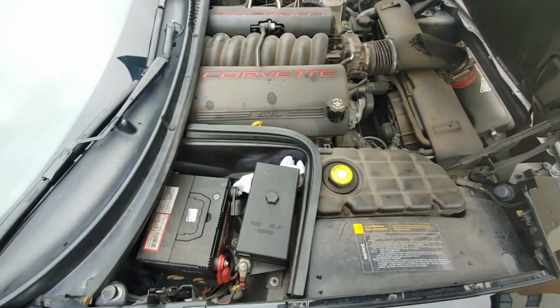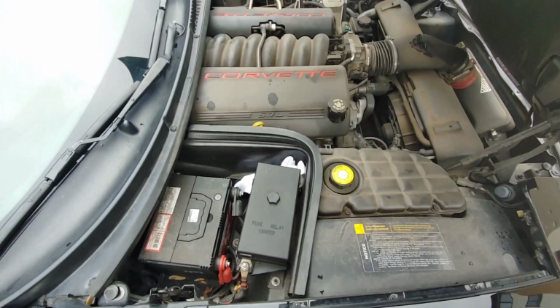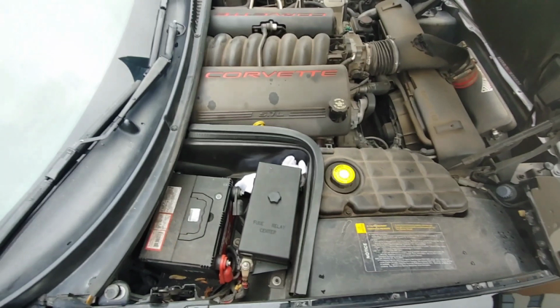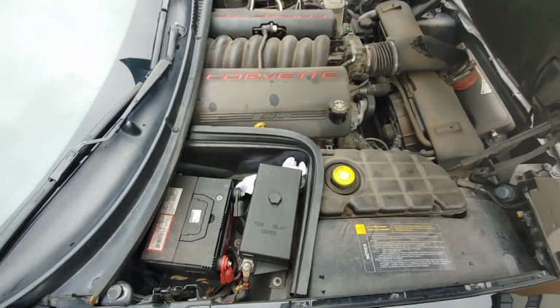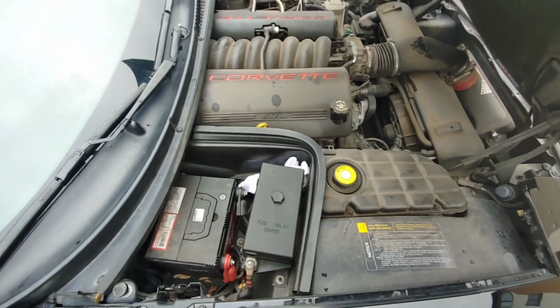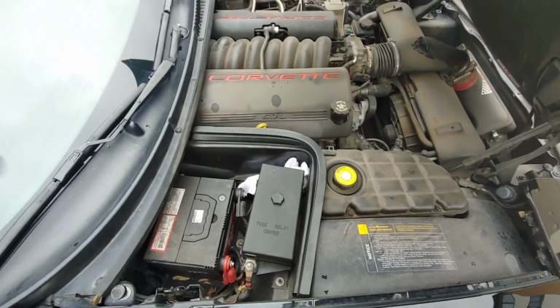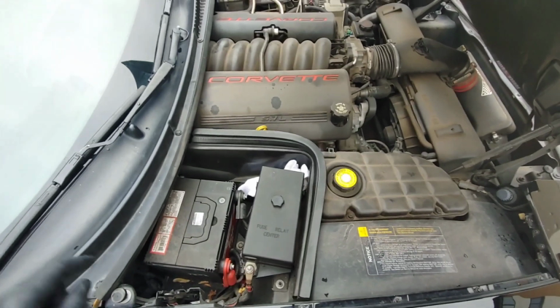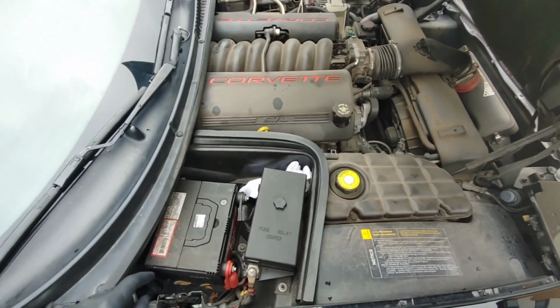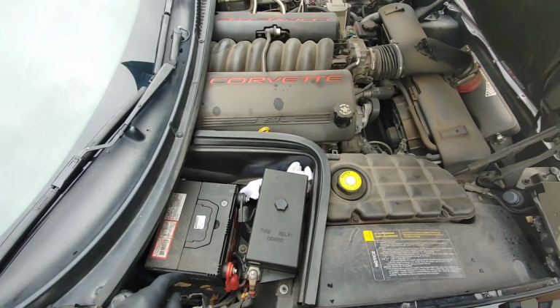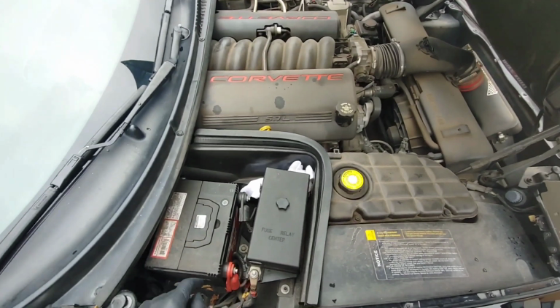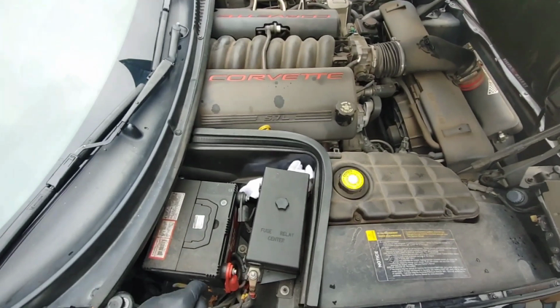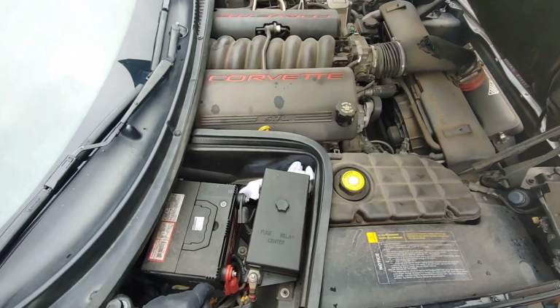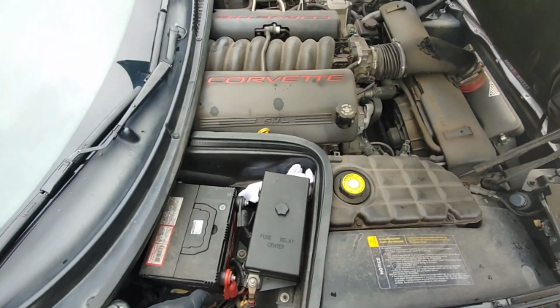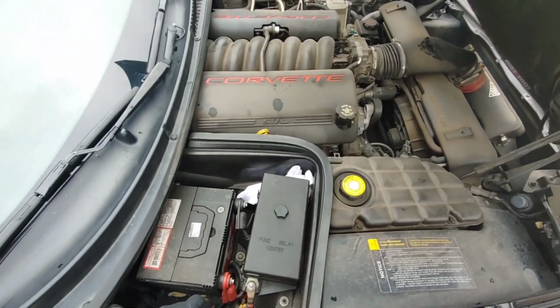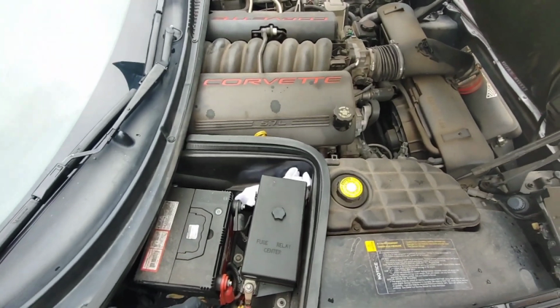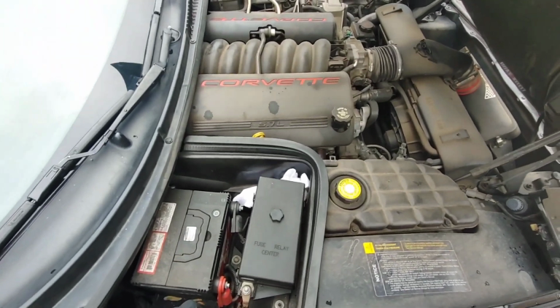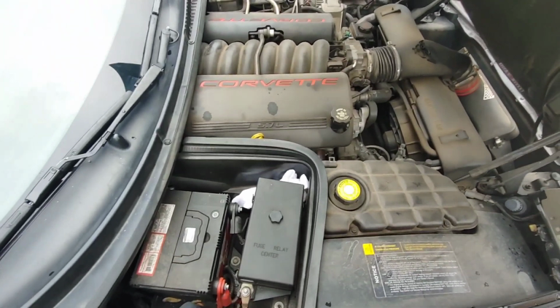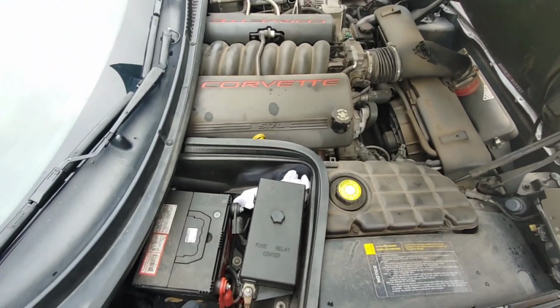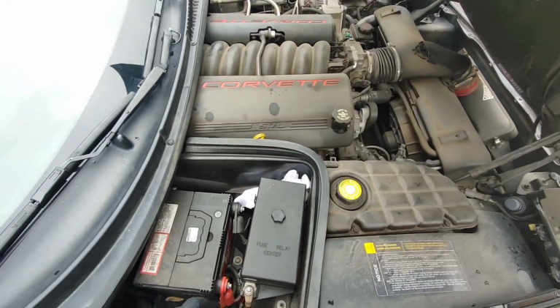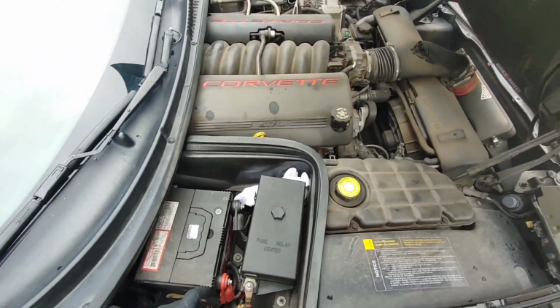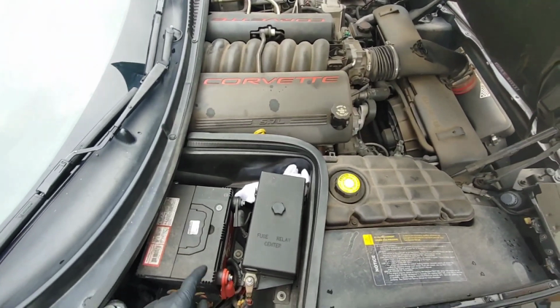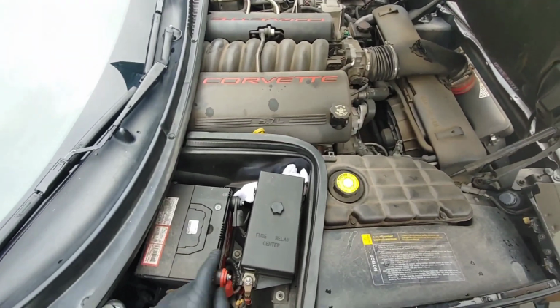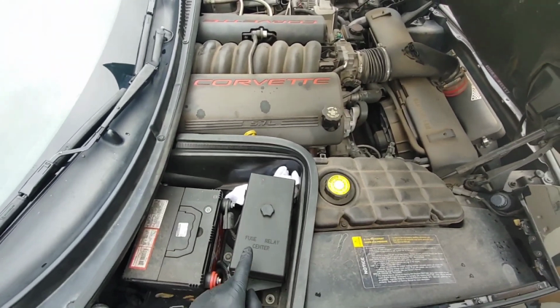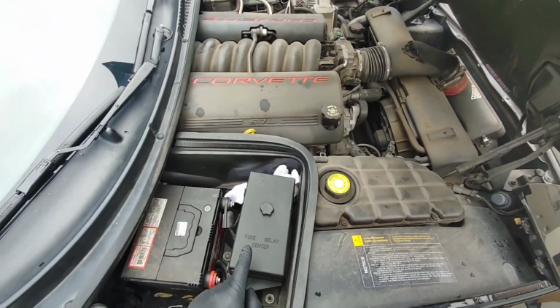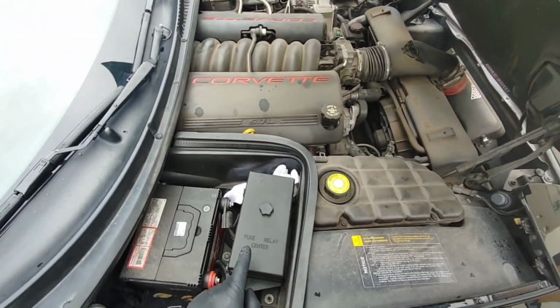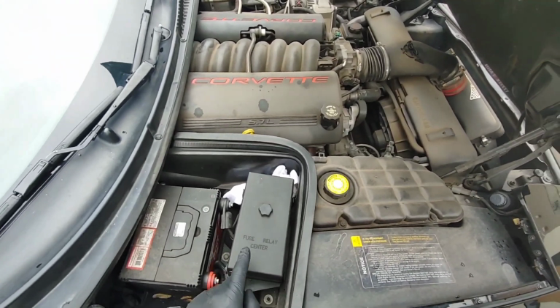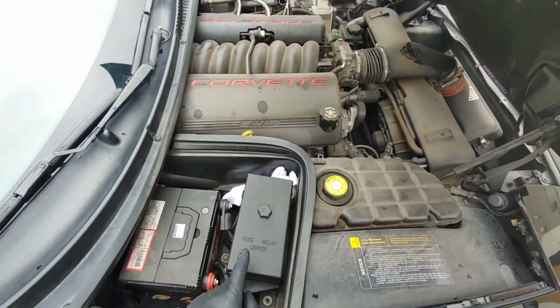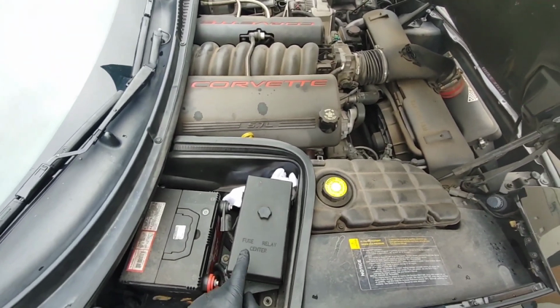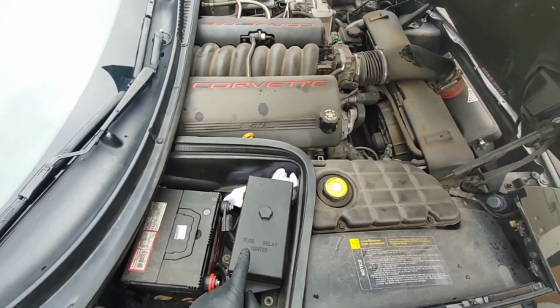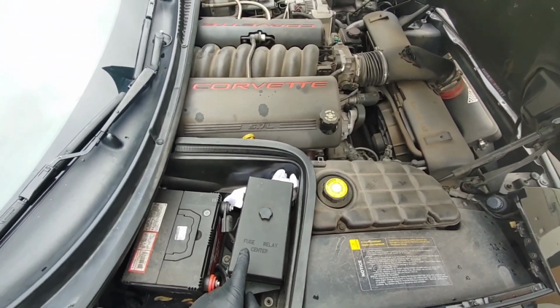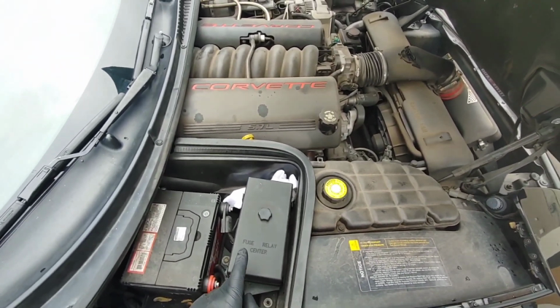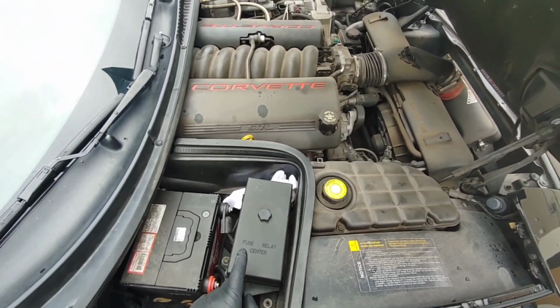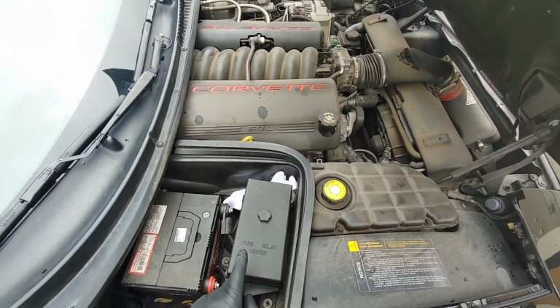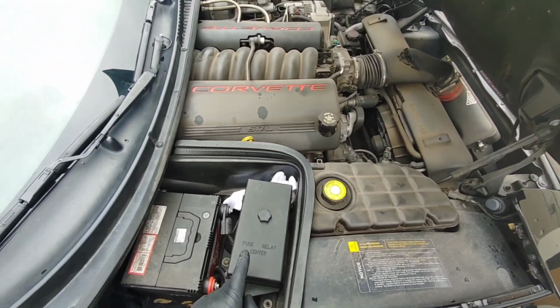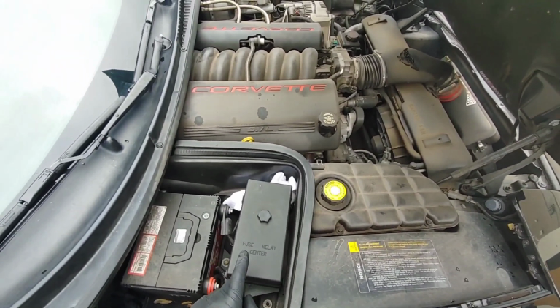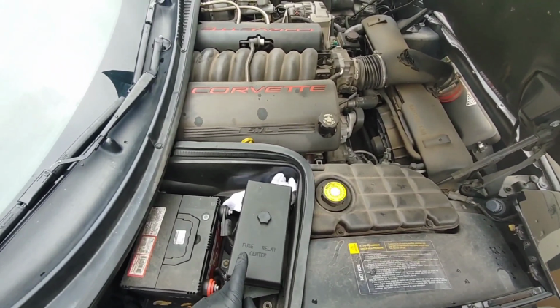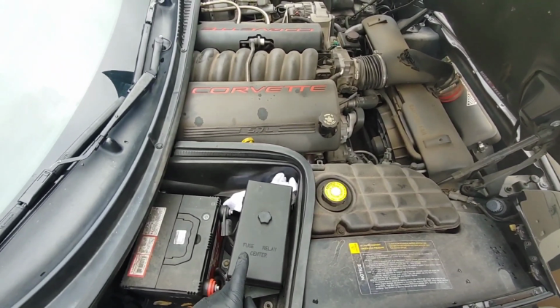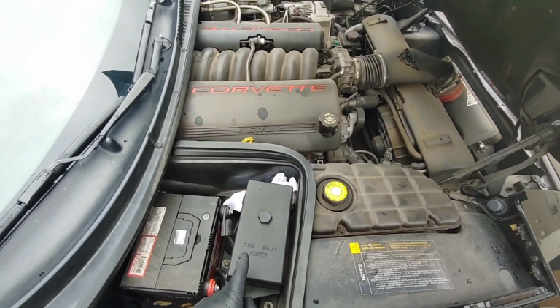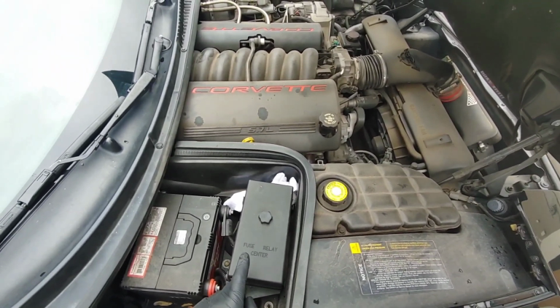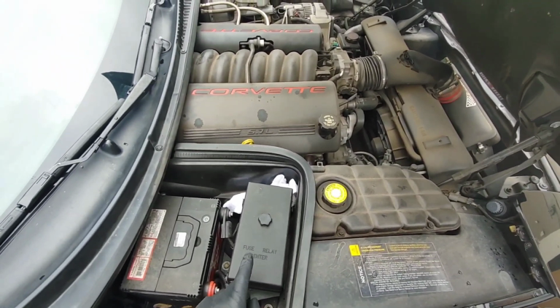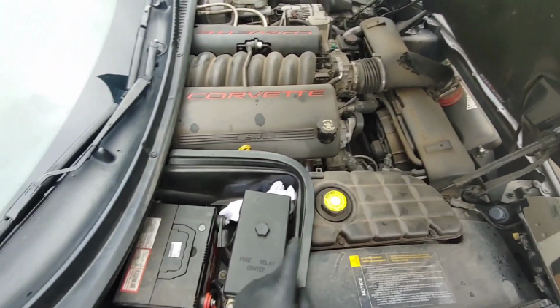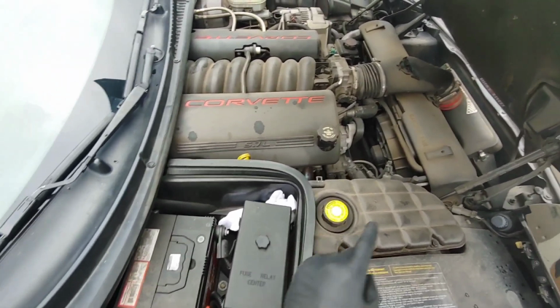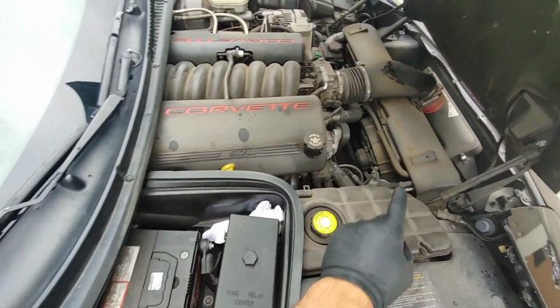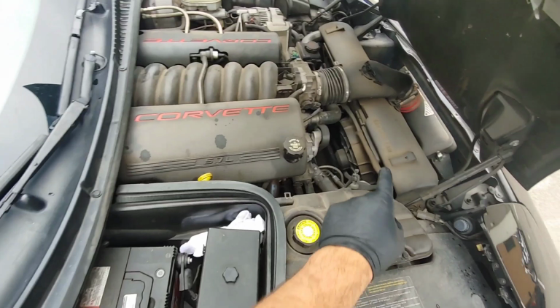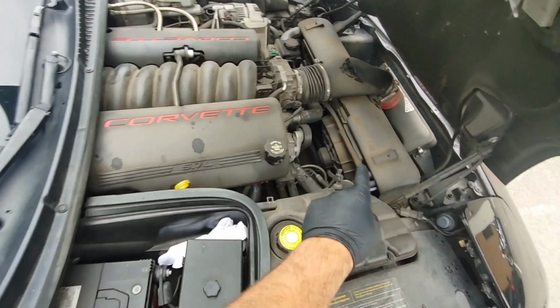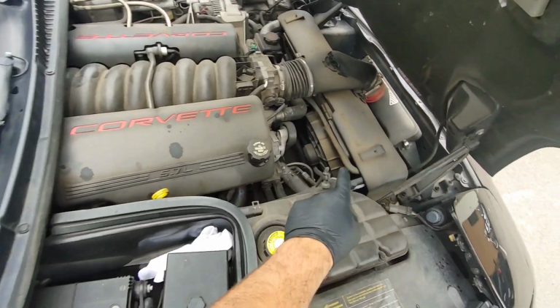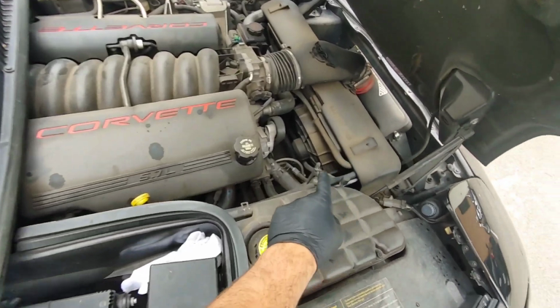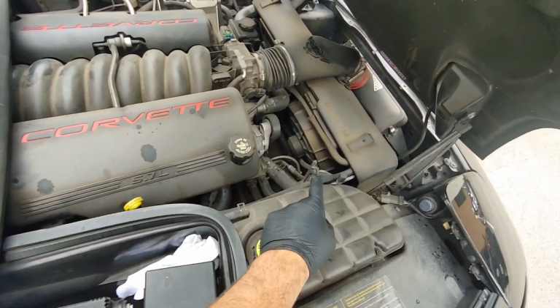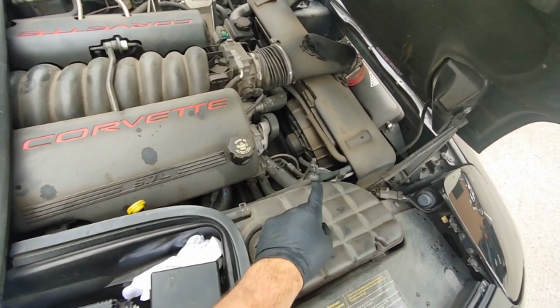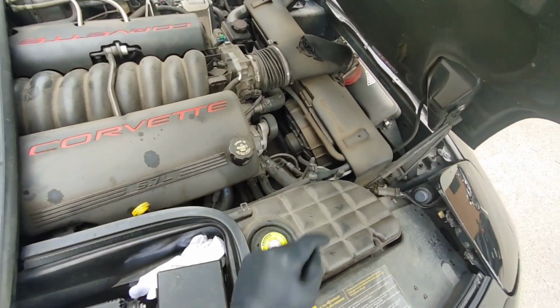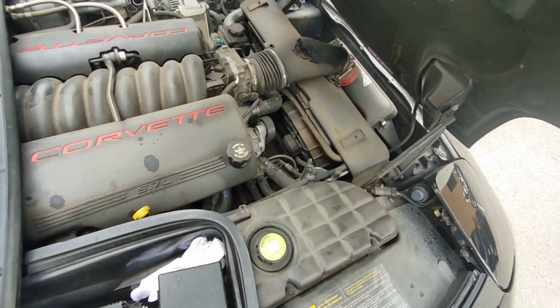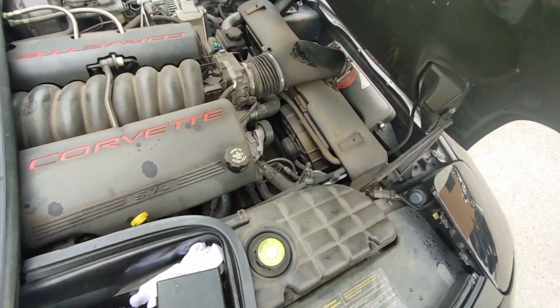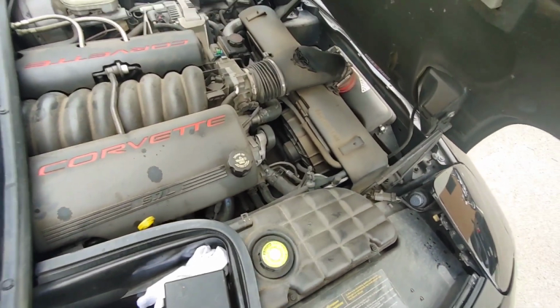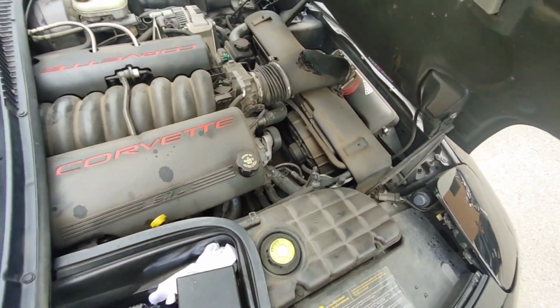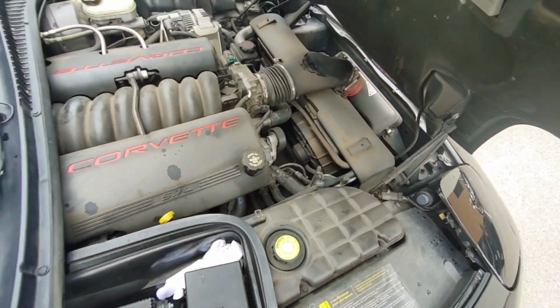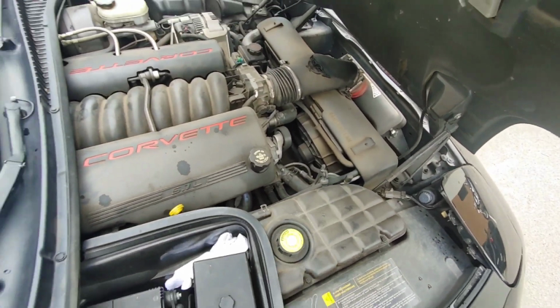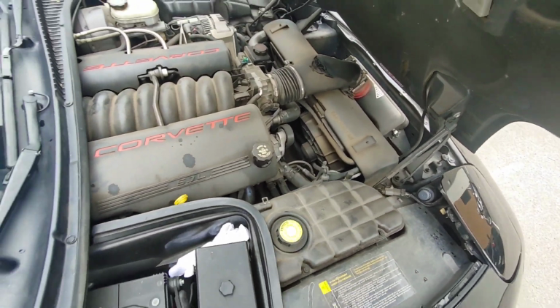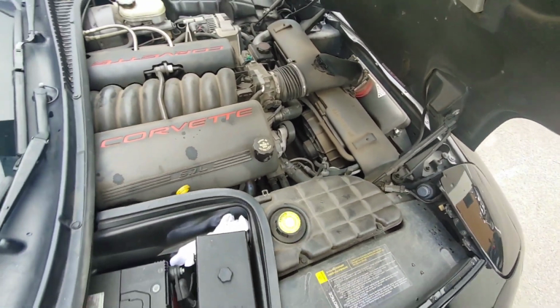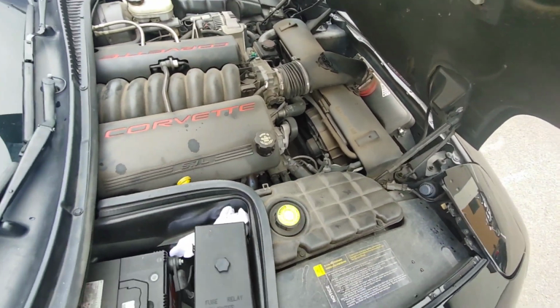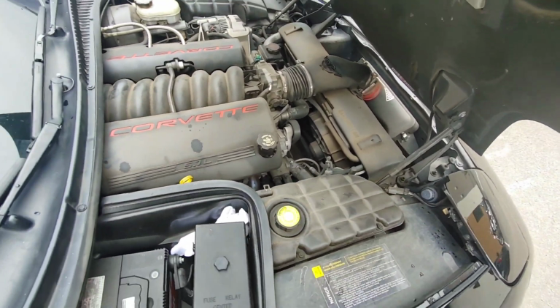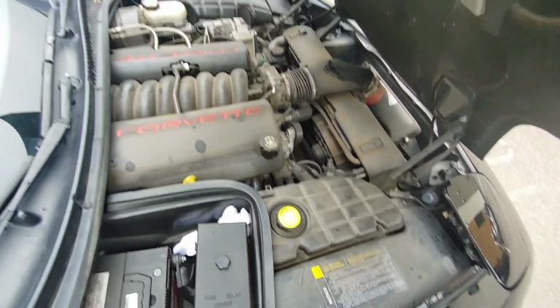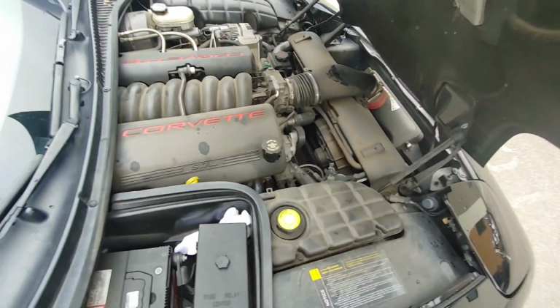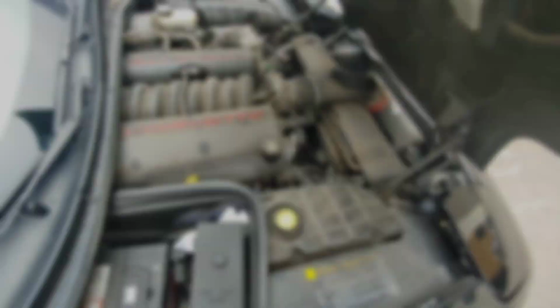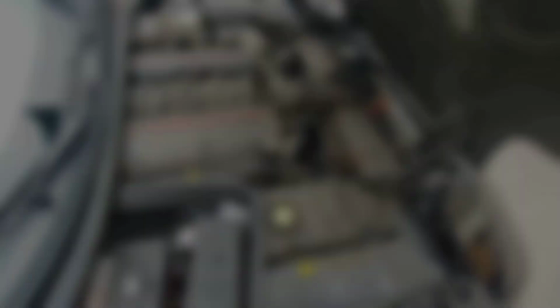Welcome back to the channel. Today we're going to install a relay that will control the high-speed fan of my C5 Corvette.